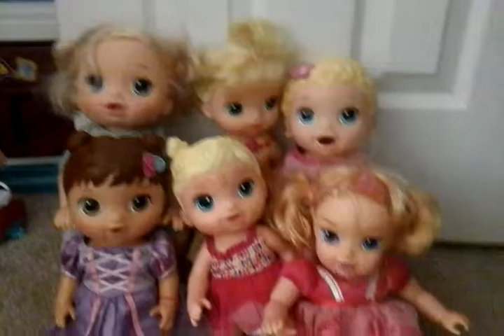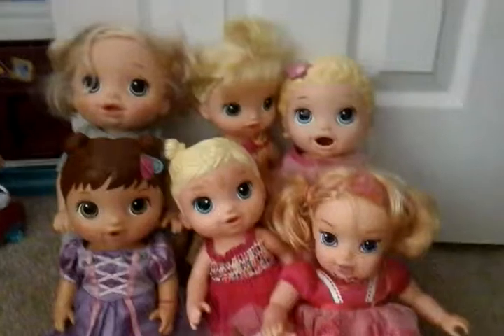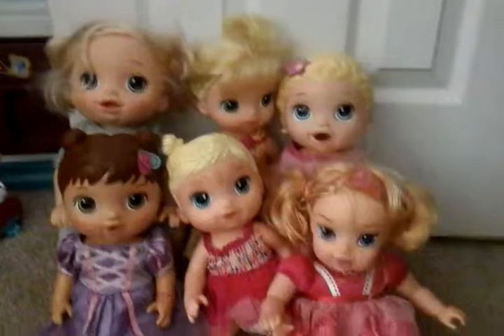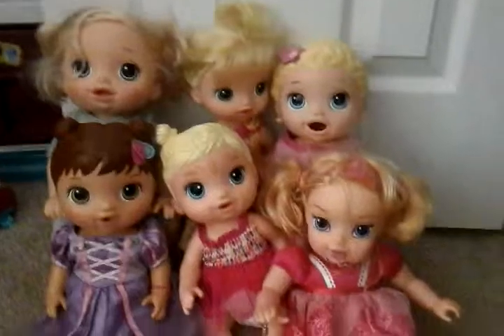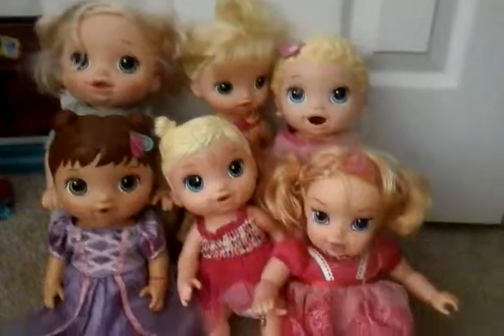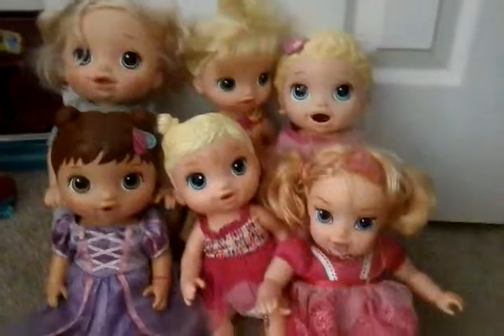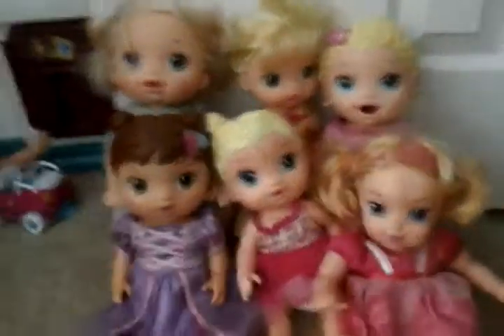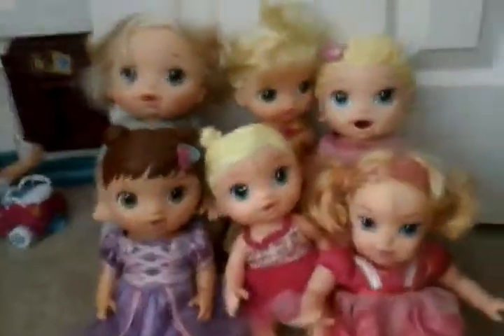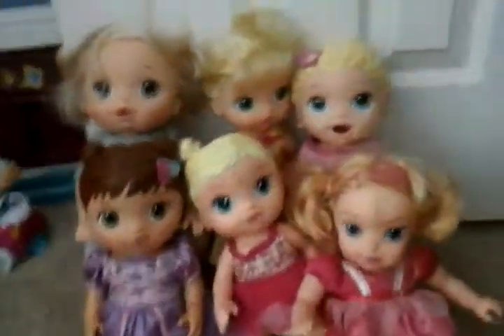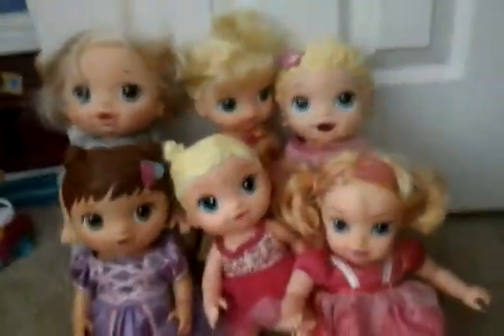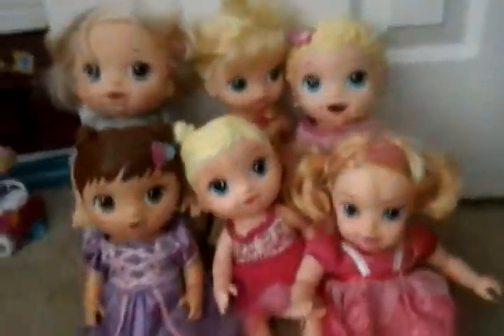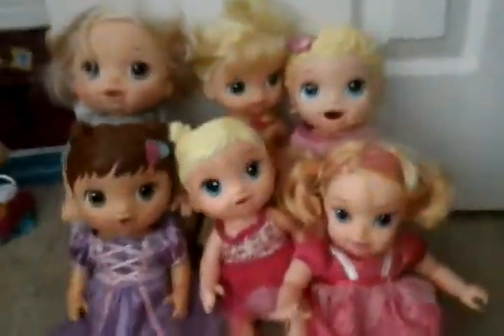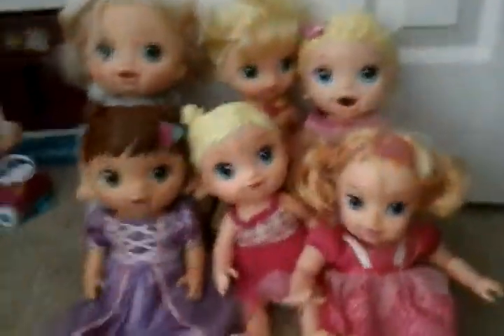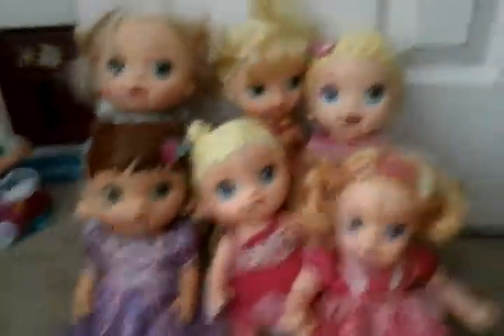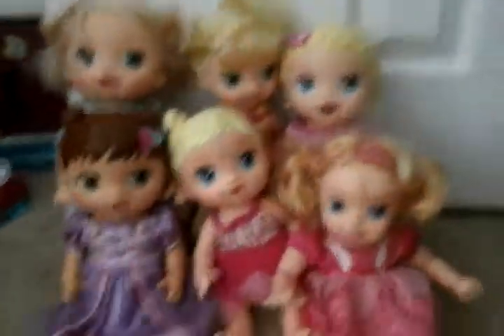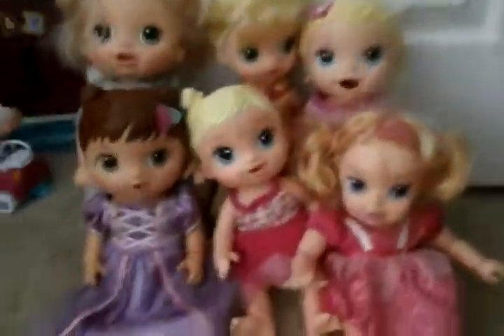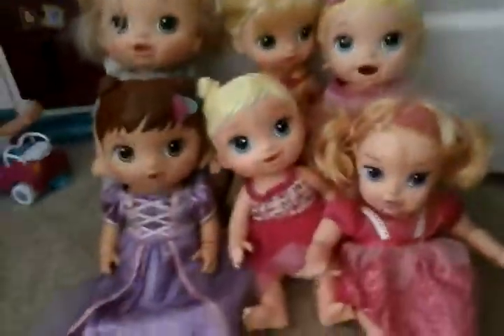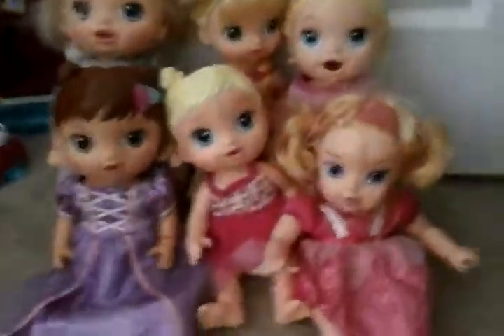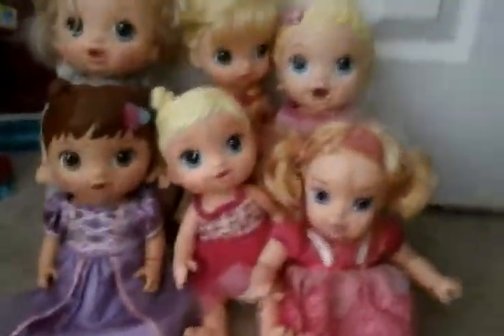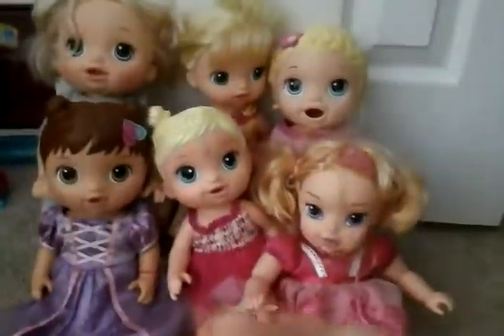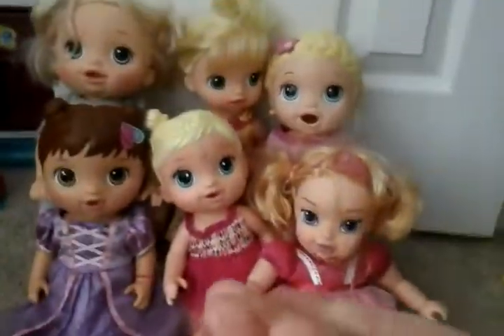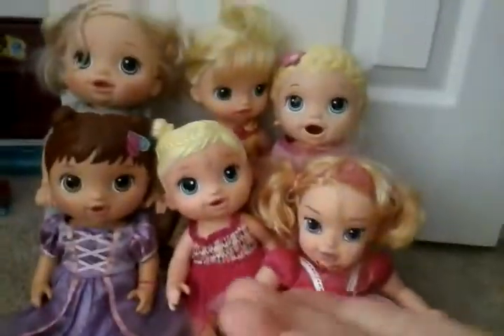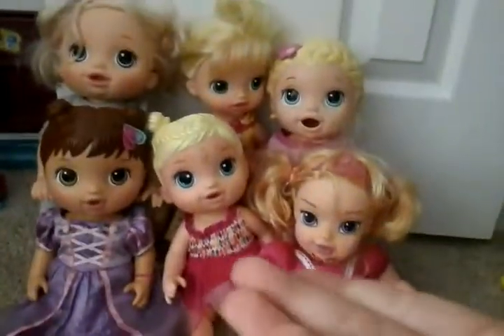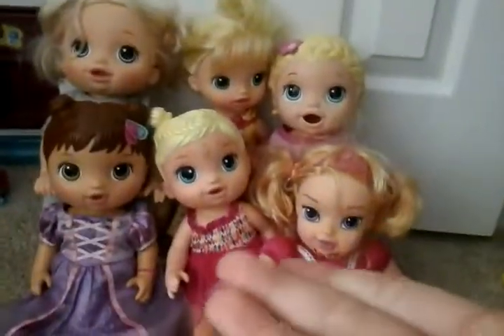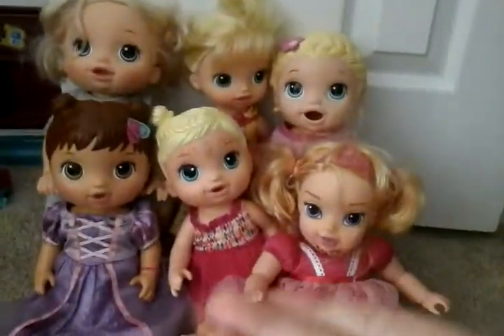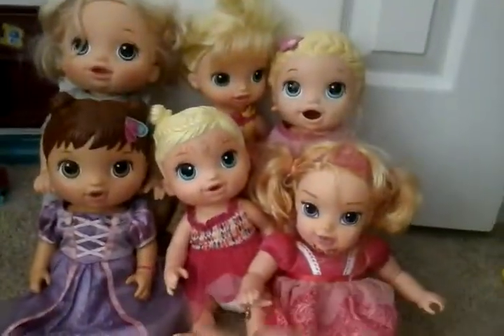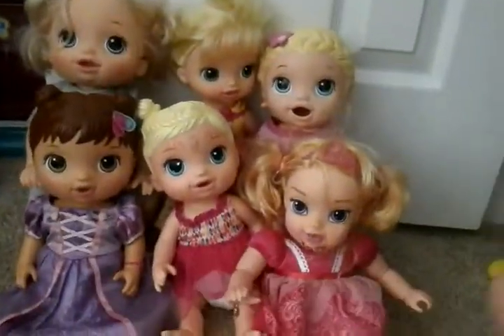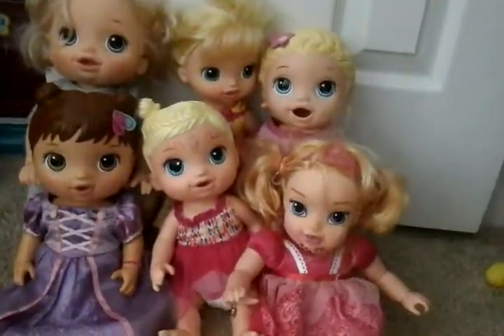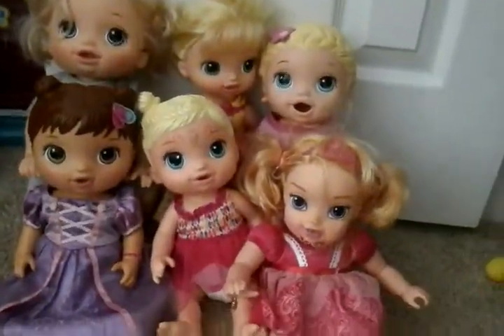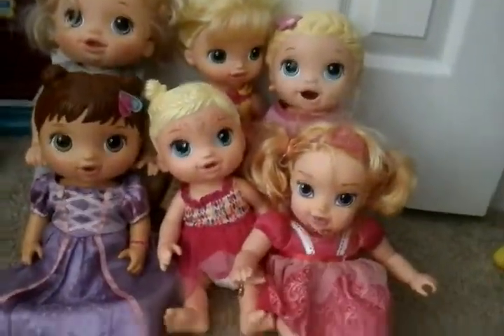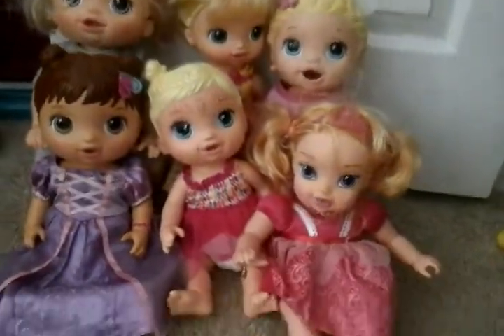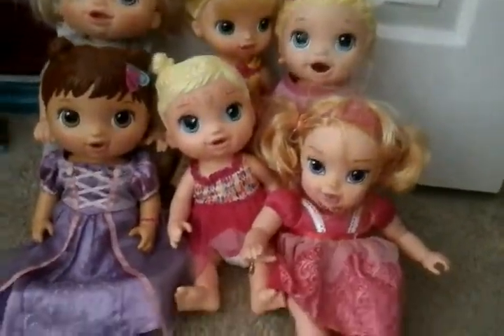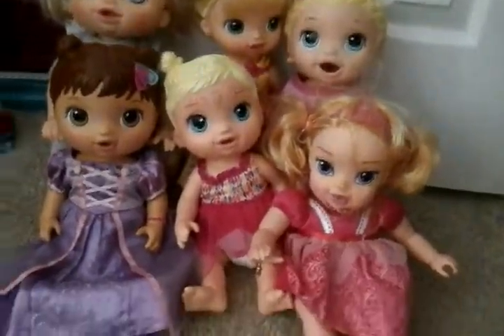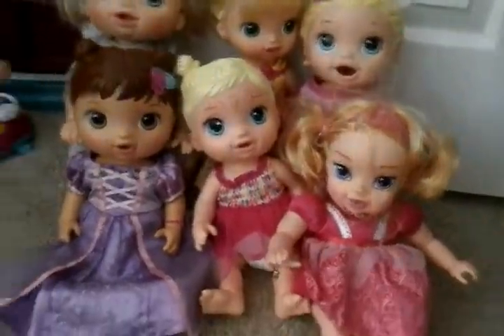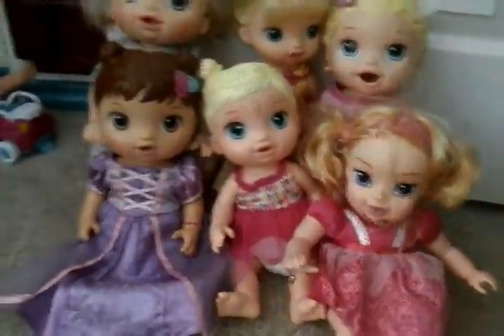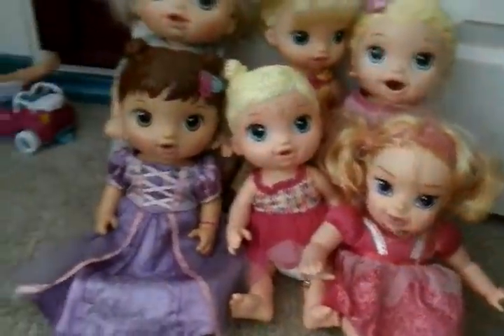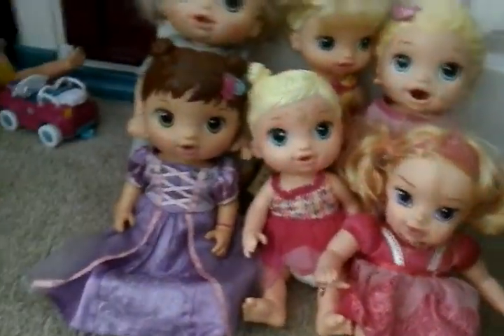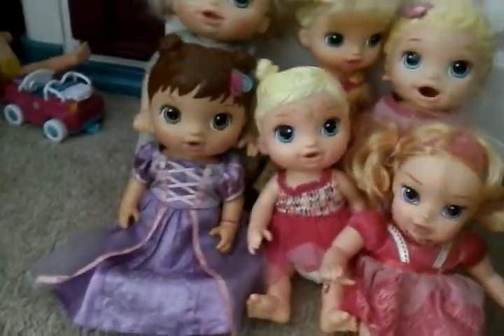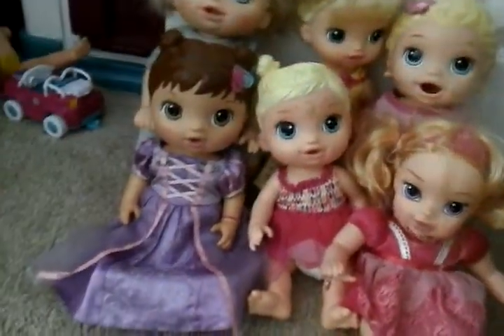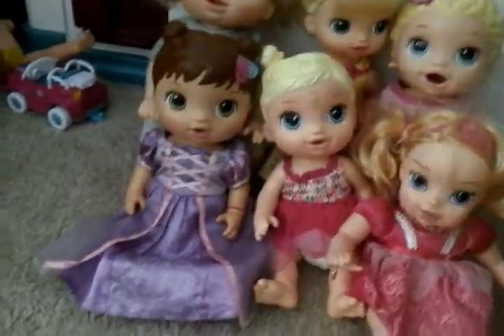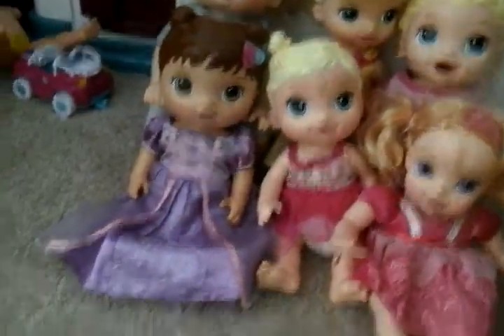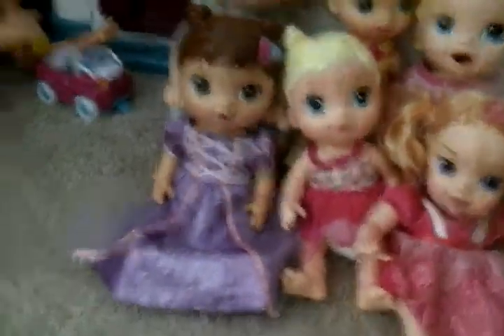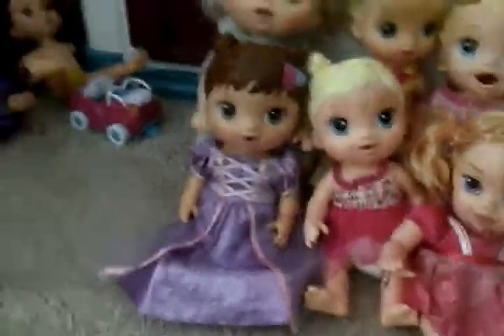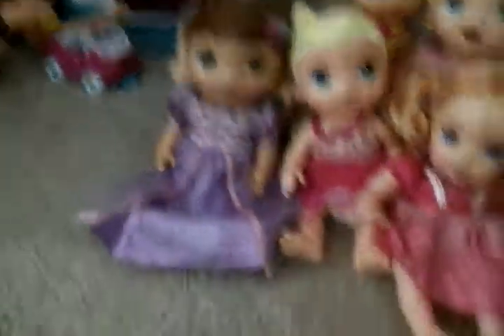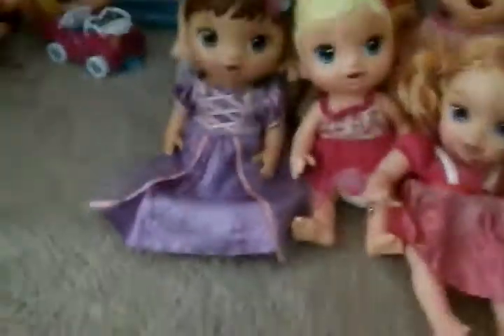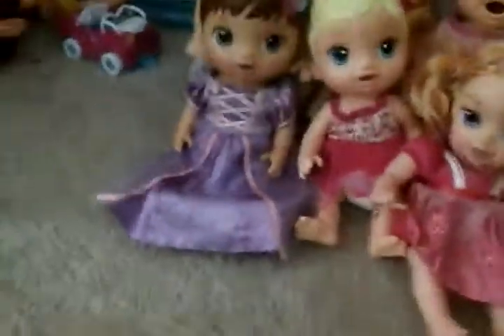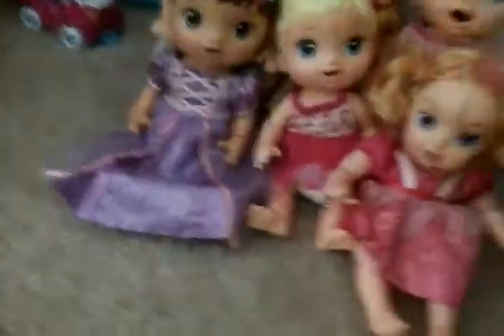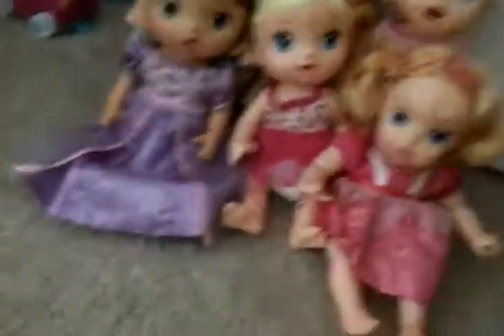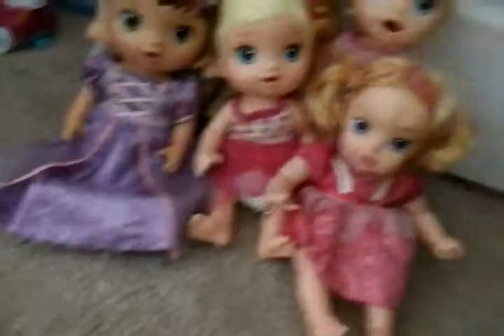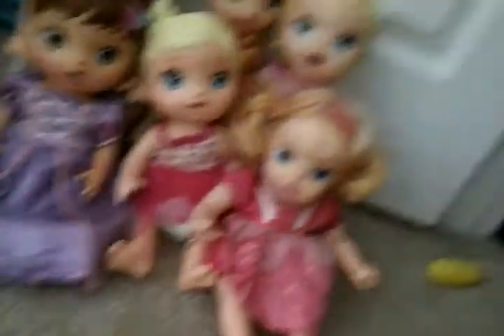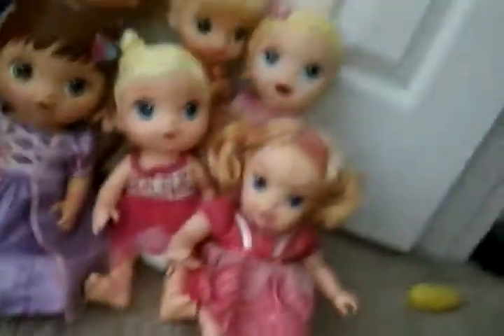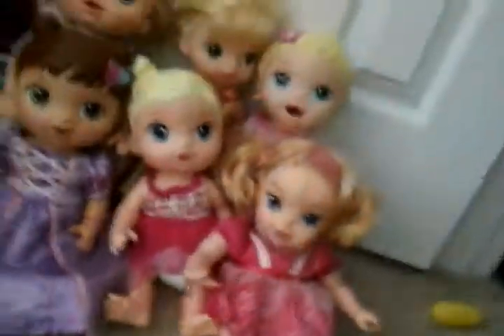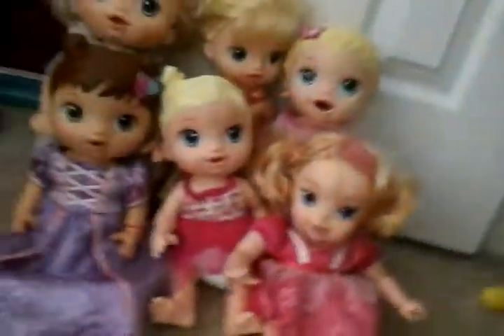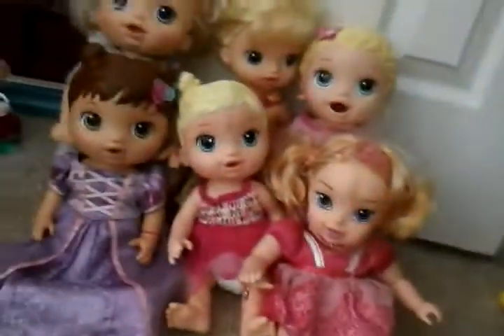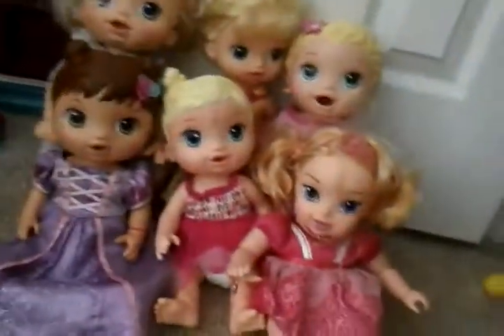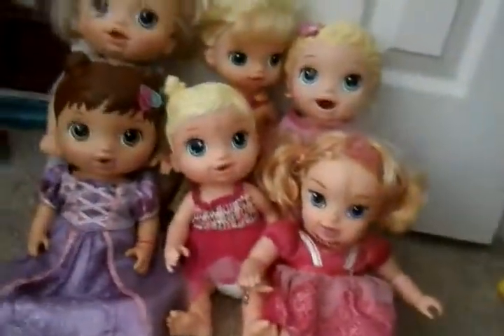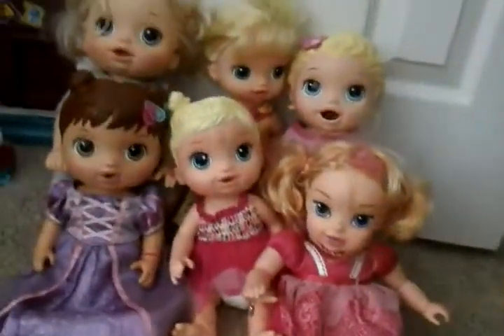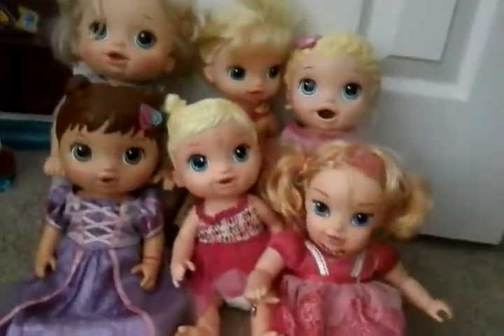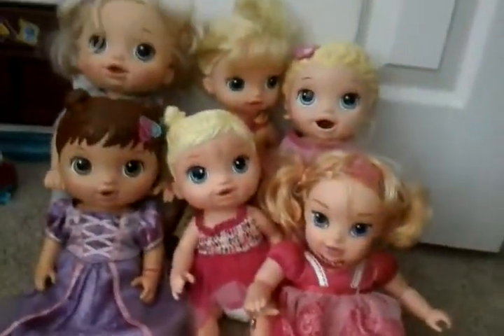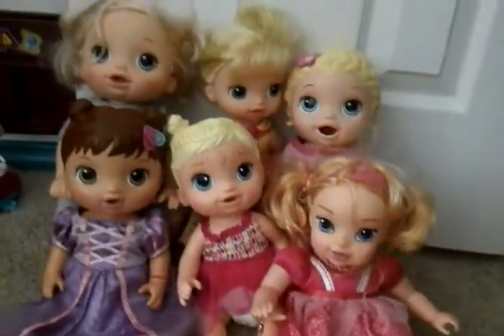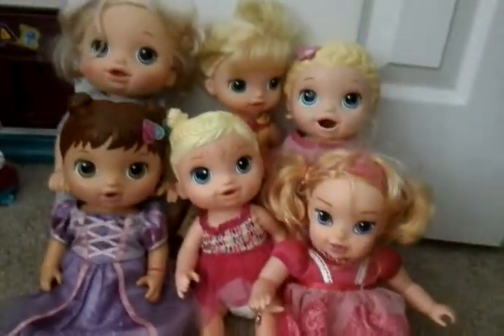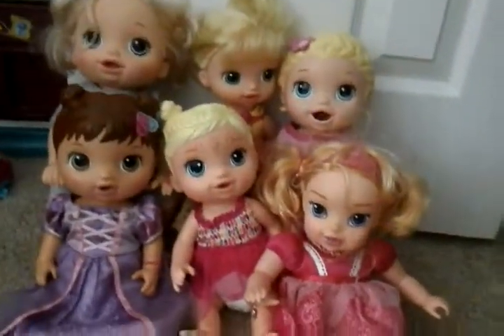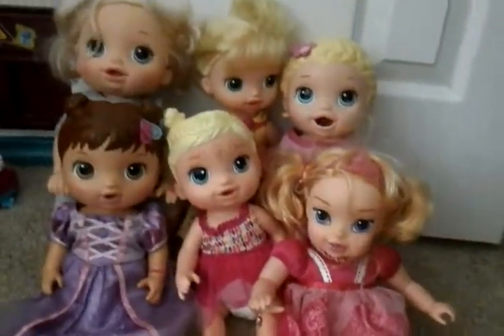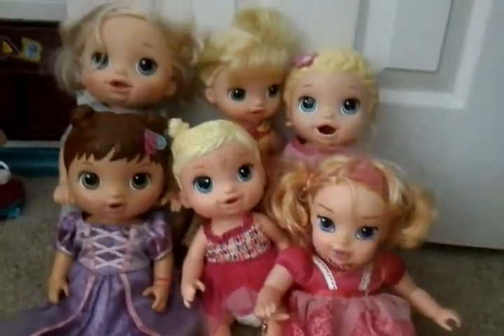Hi guys, welcome to Fun with Gummy. Today I'm going to be doing a fun Baby Alive nursery tour. Let's go!